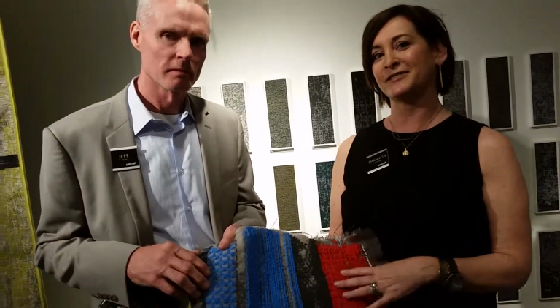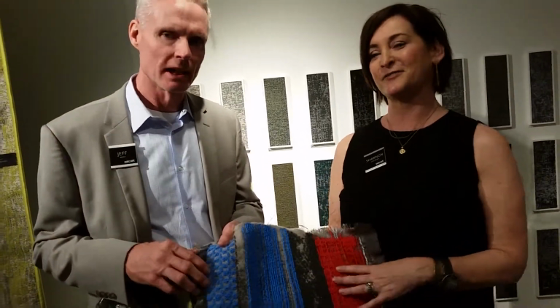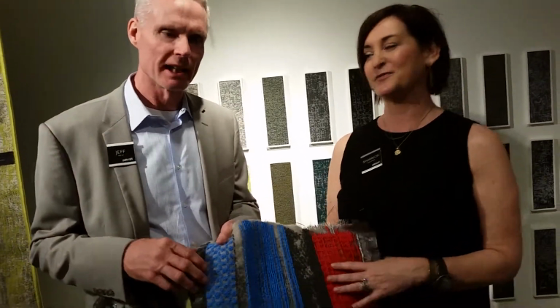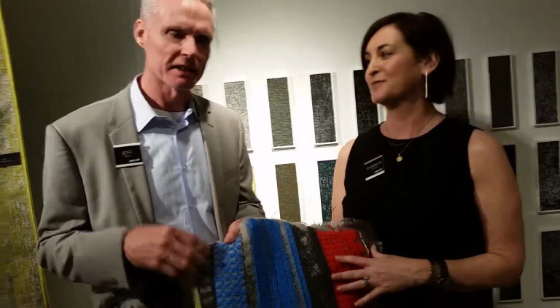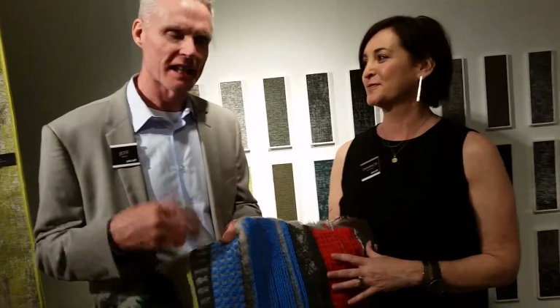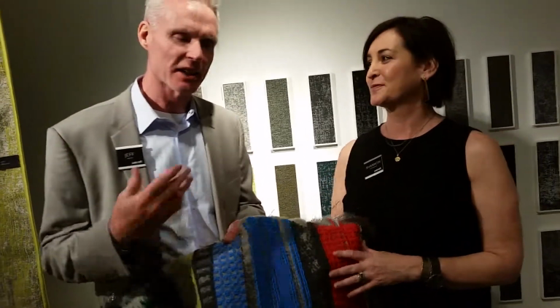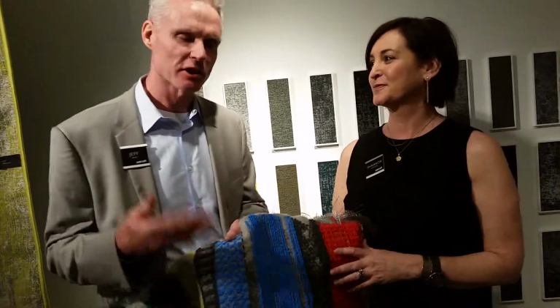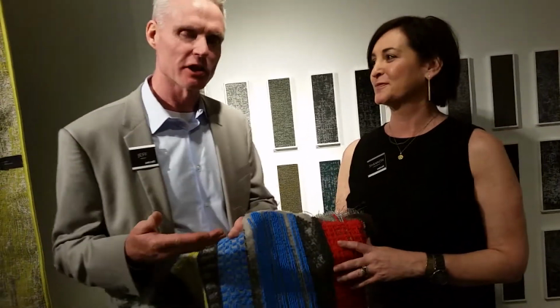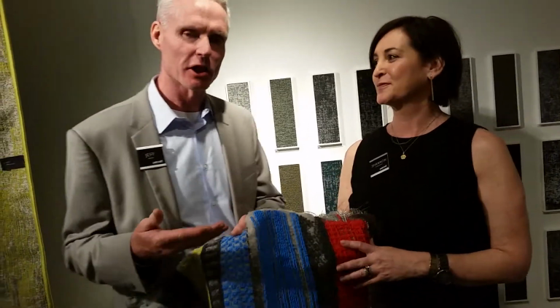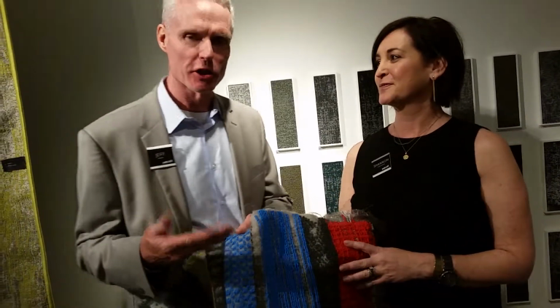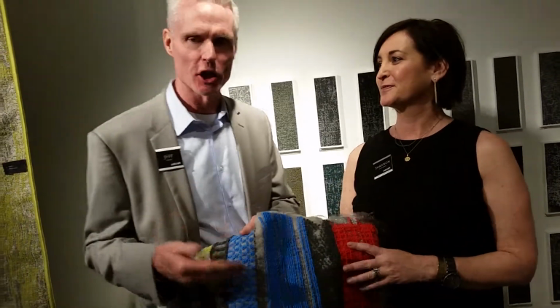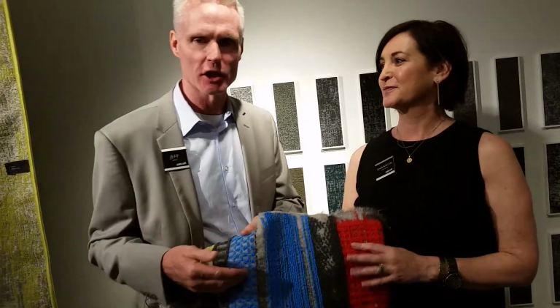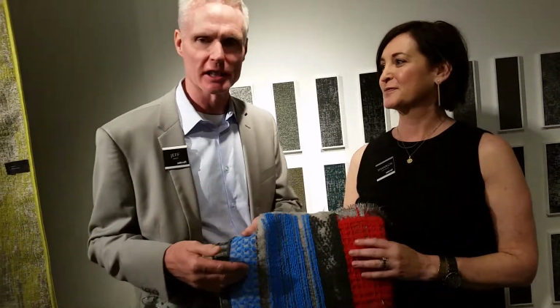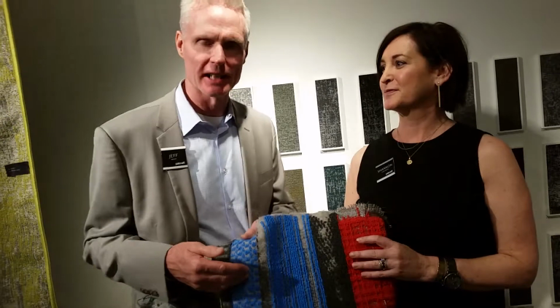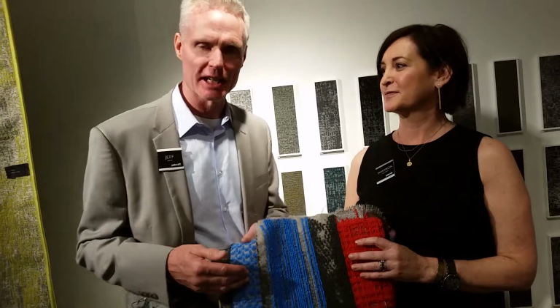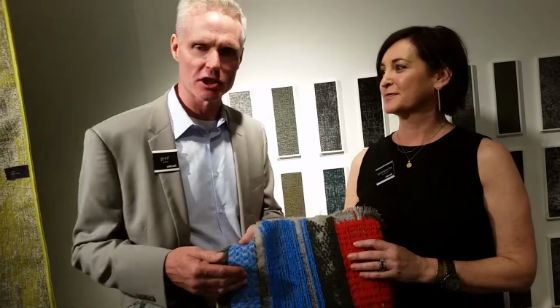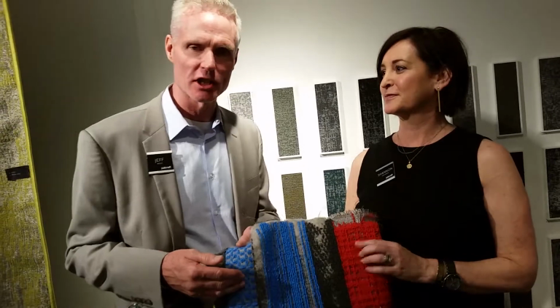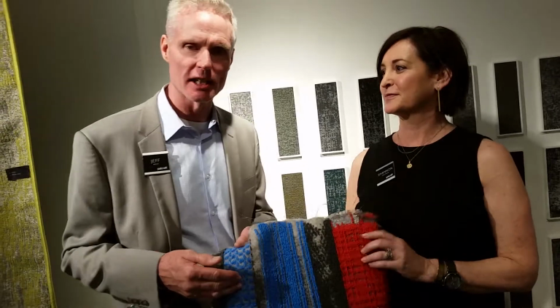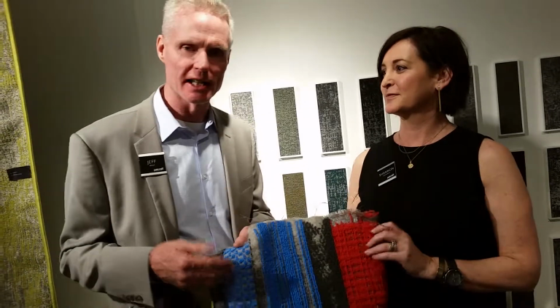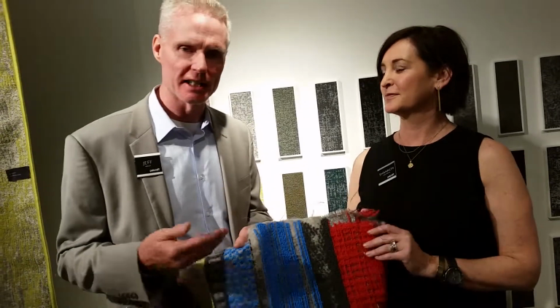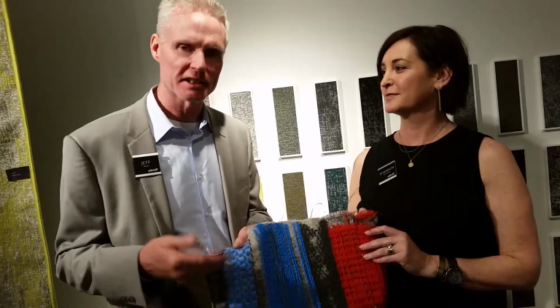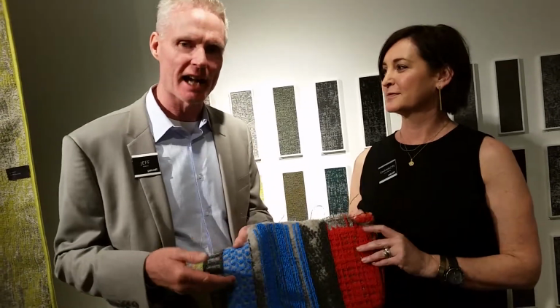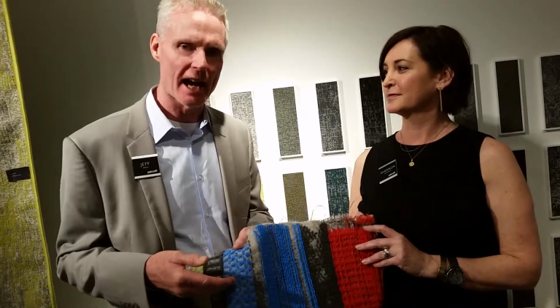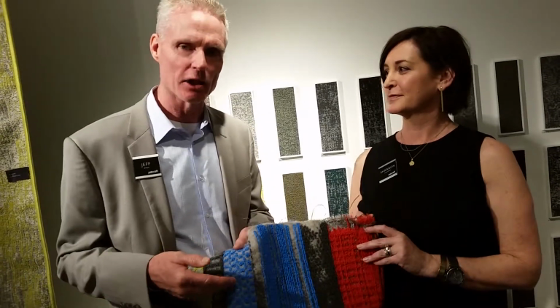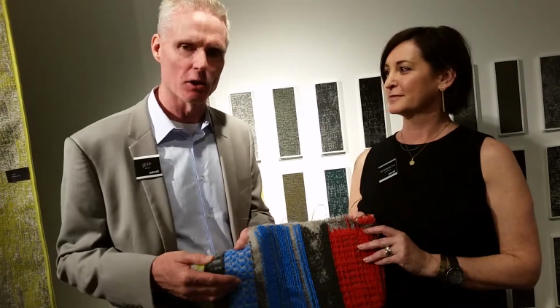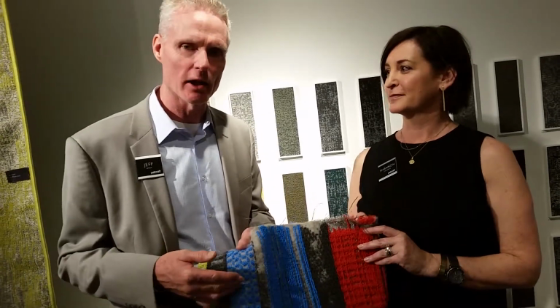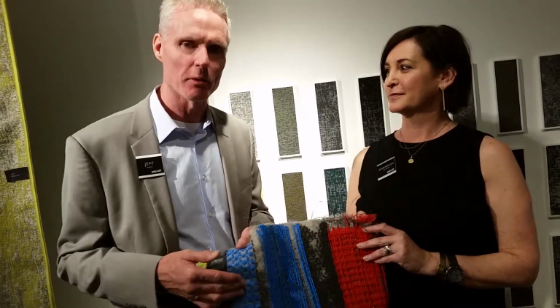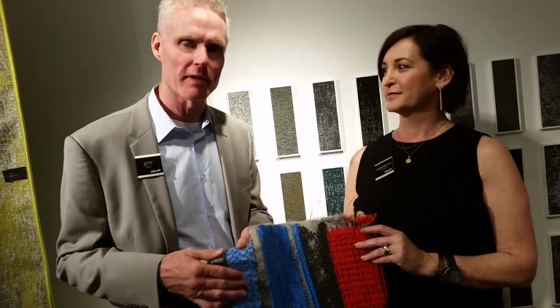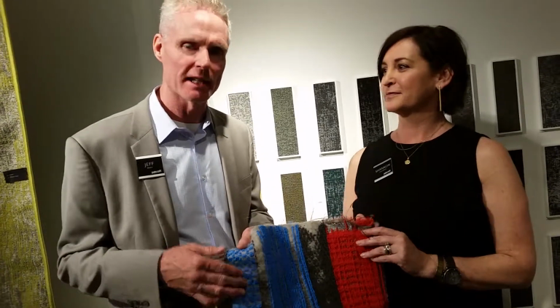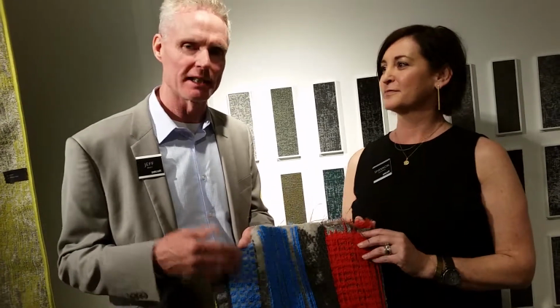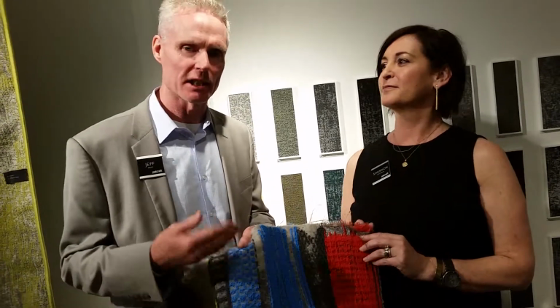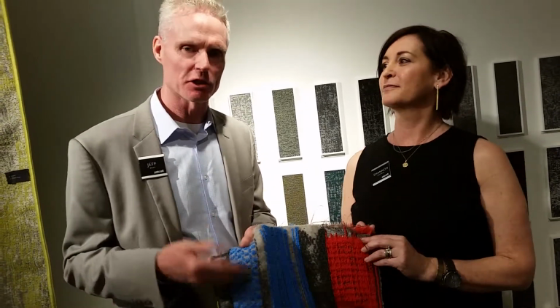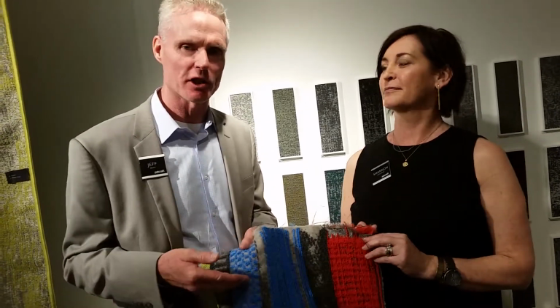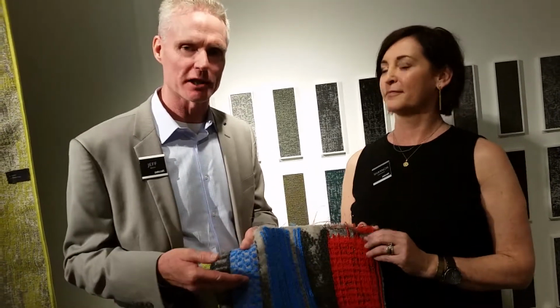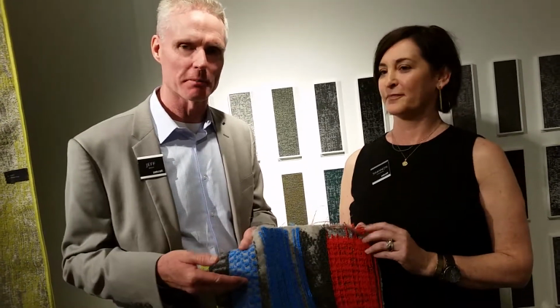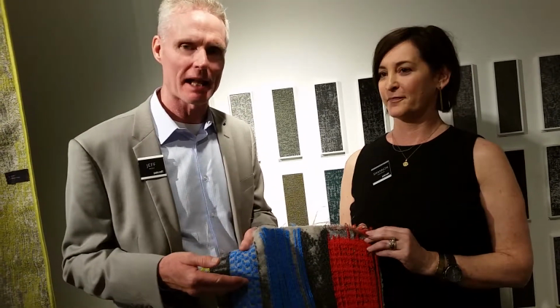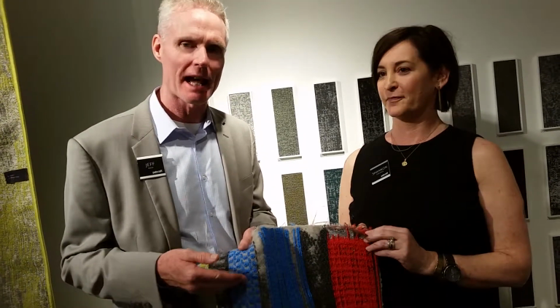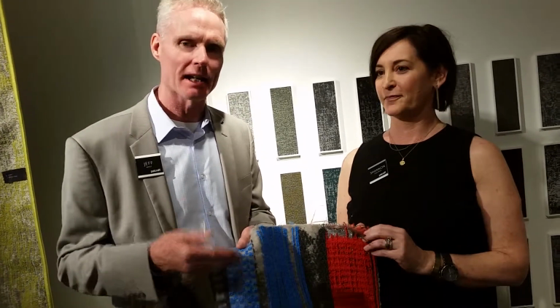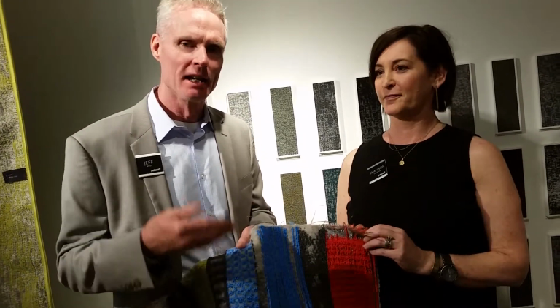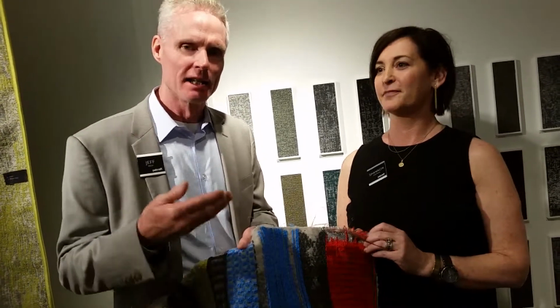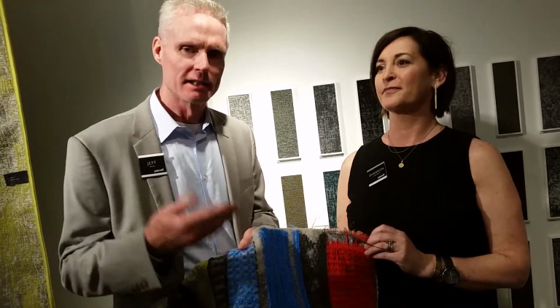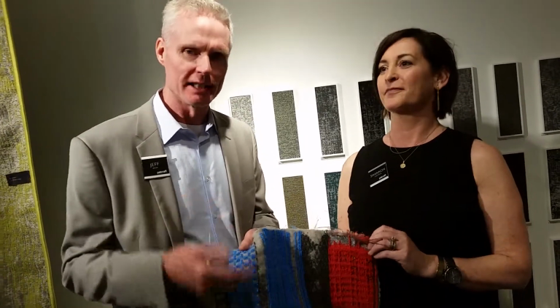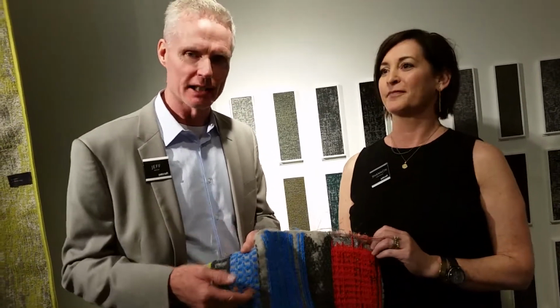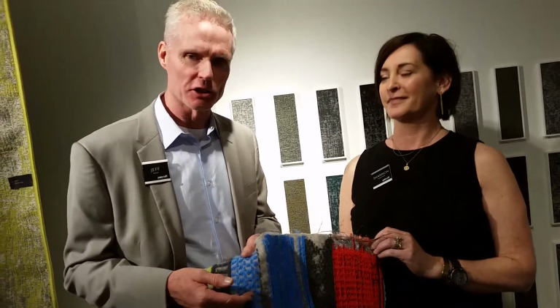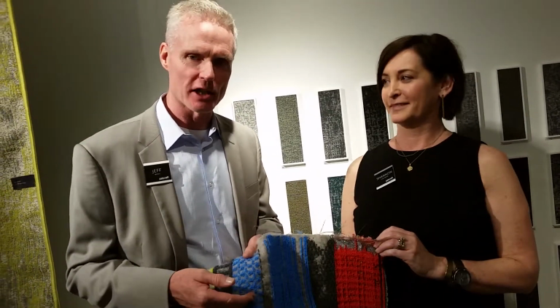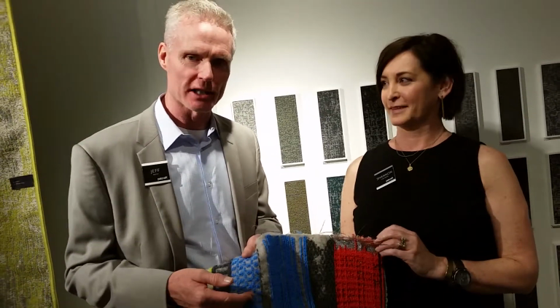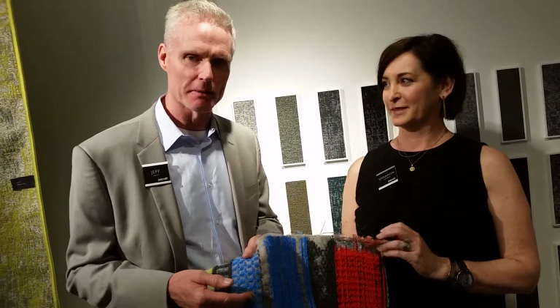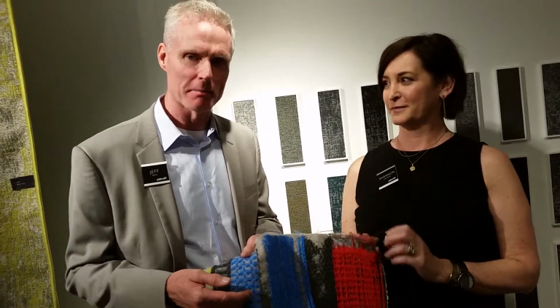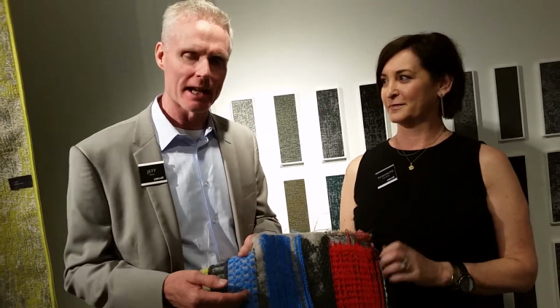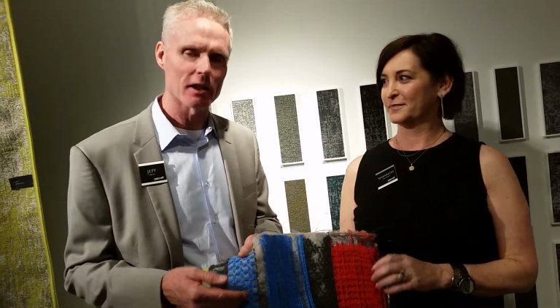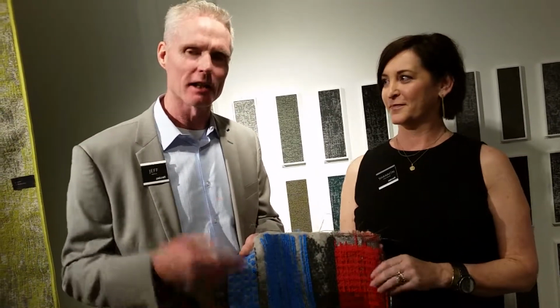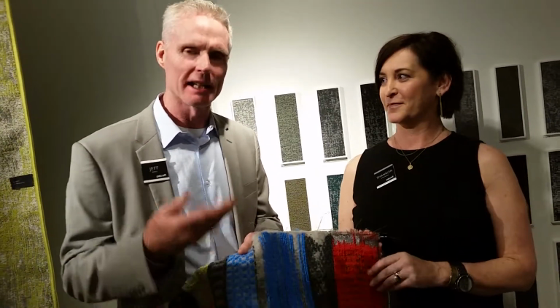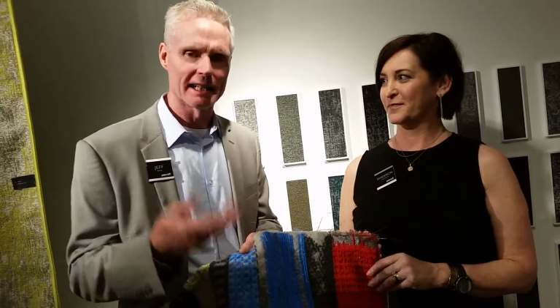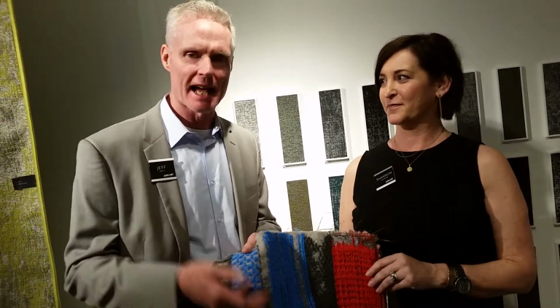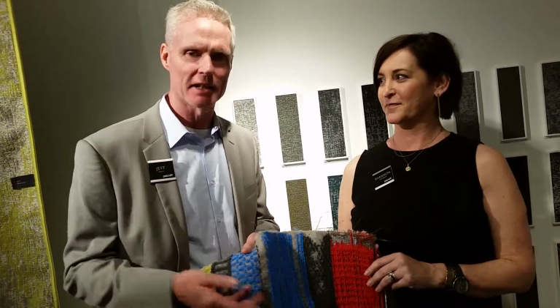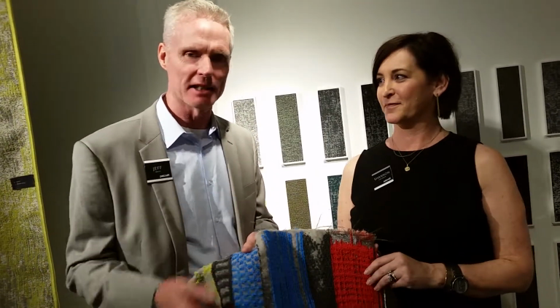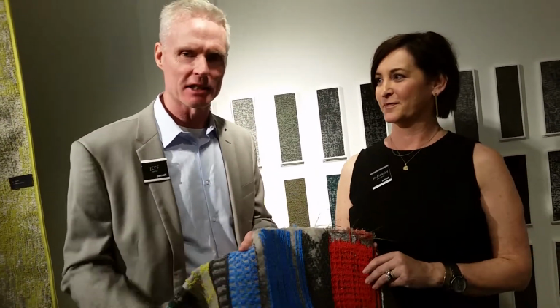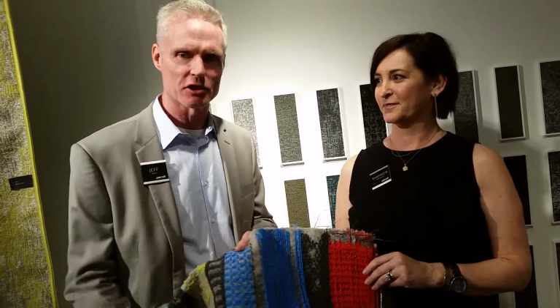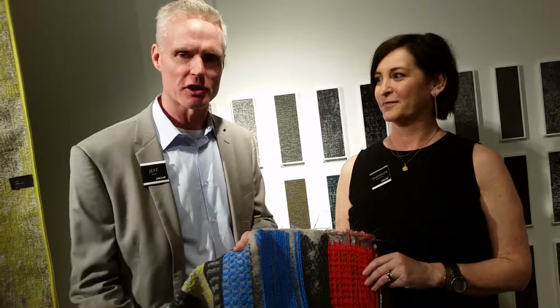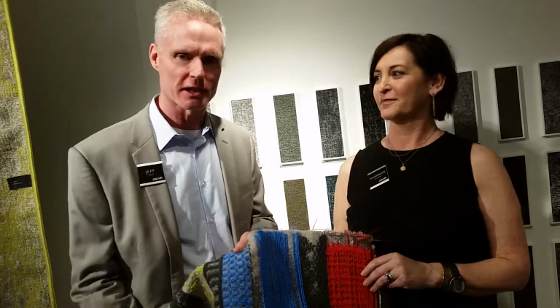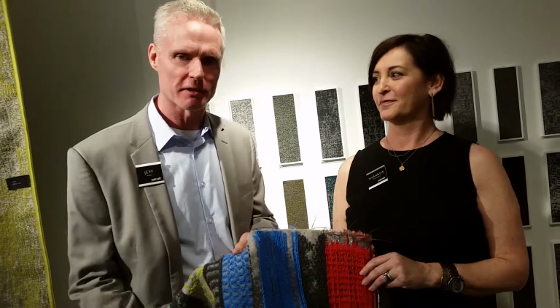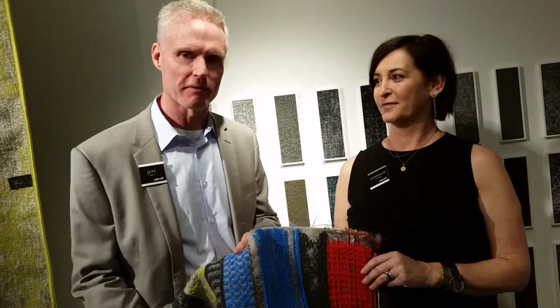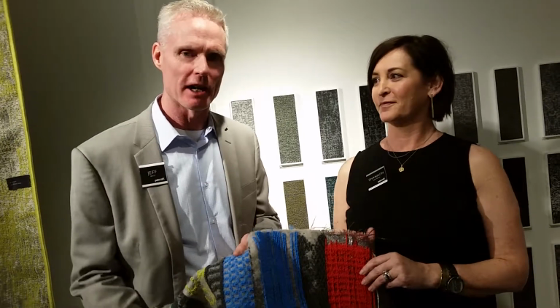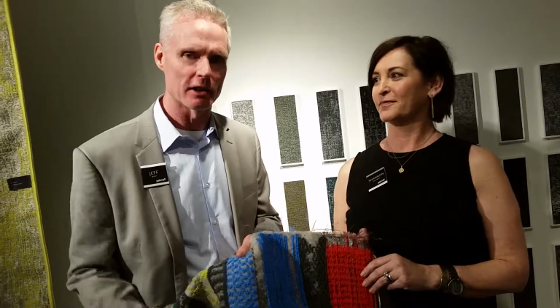It's actually the third collection in this category. We've had Deconstructed Black, Deconstructed Metal, and now Deconstructed Velvet.